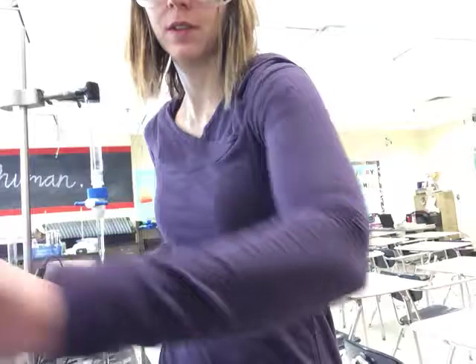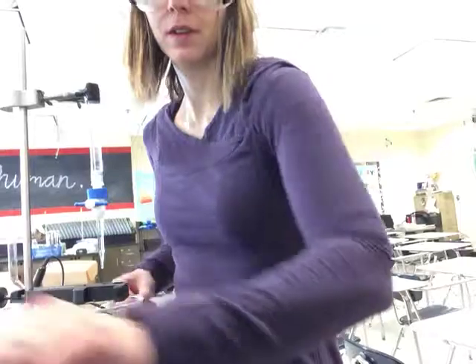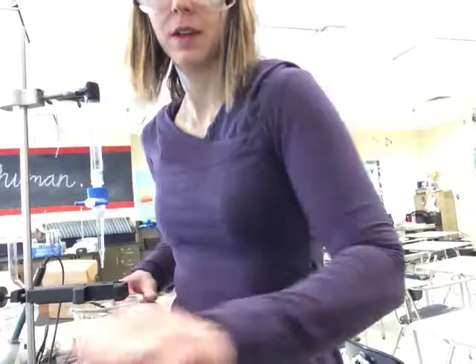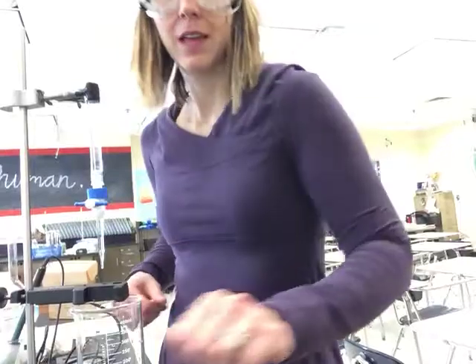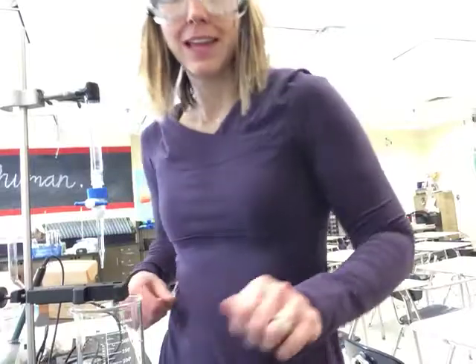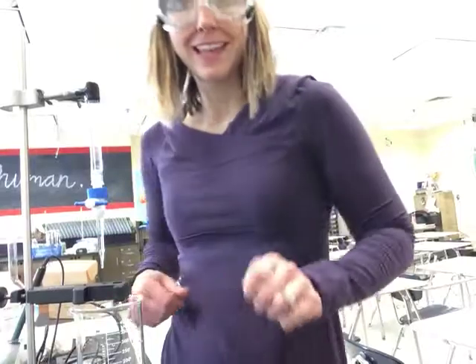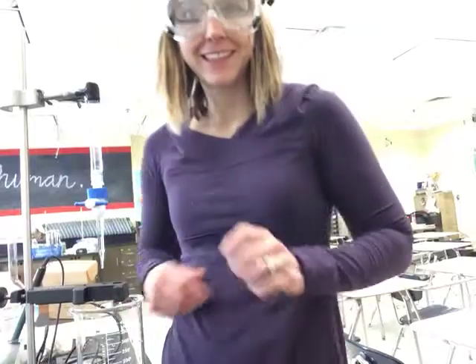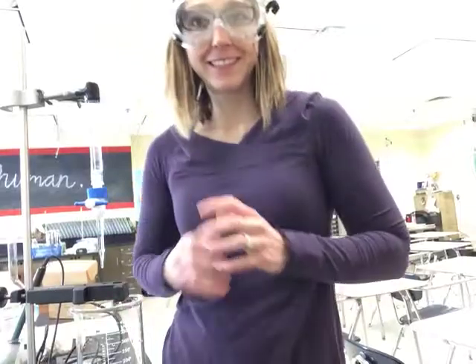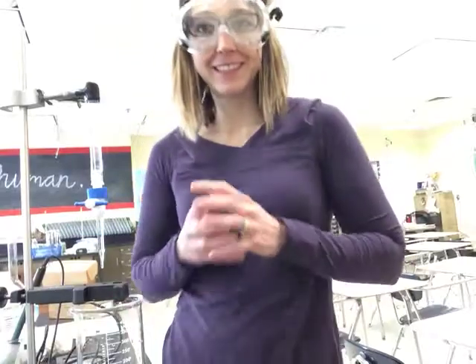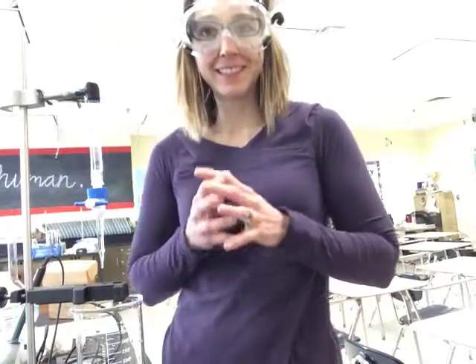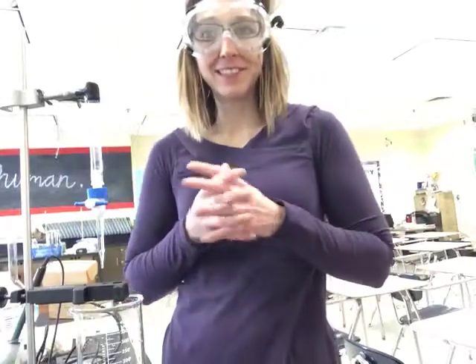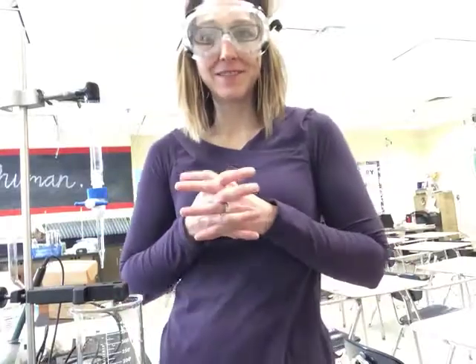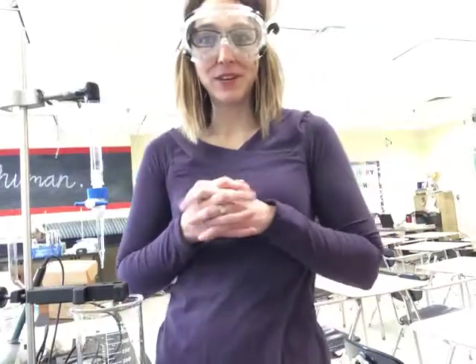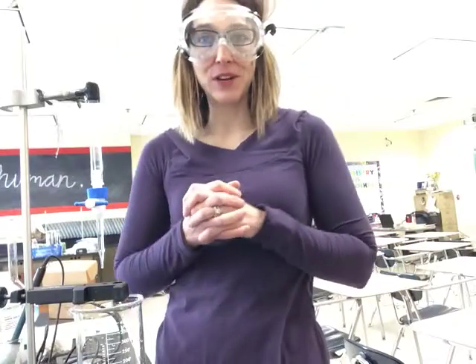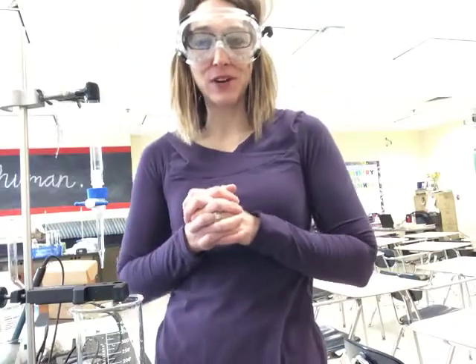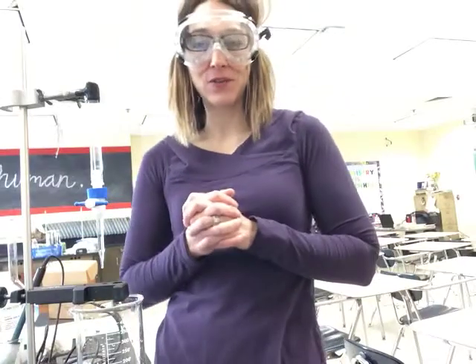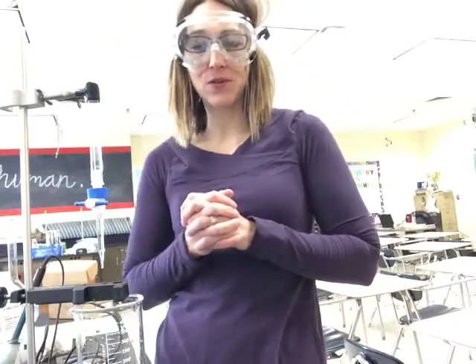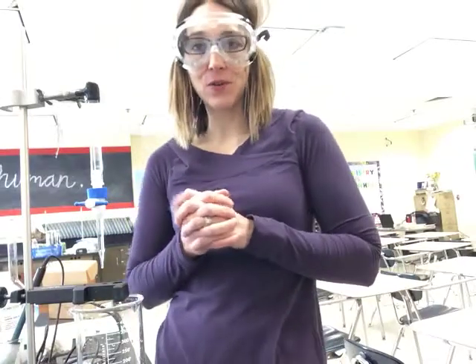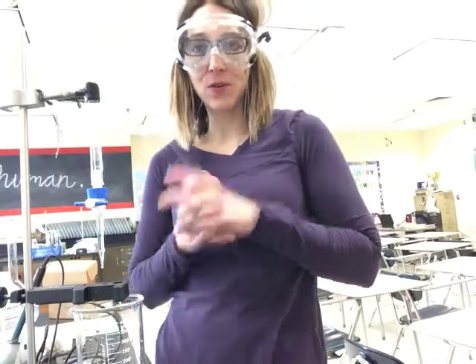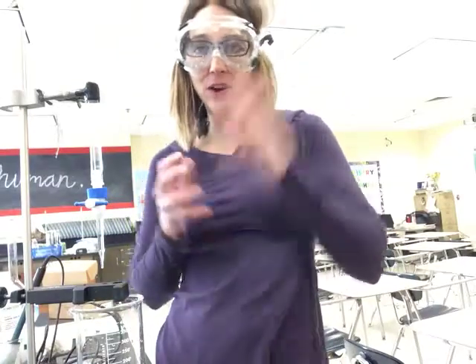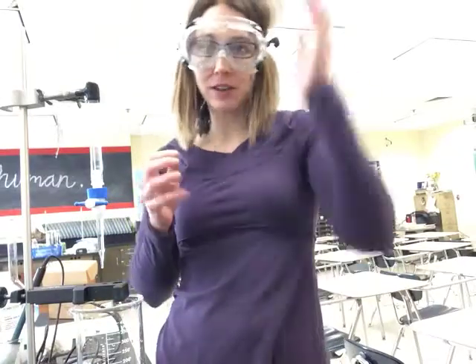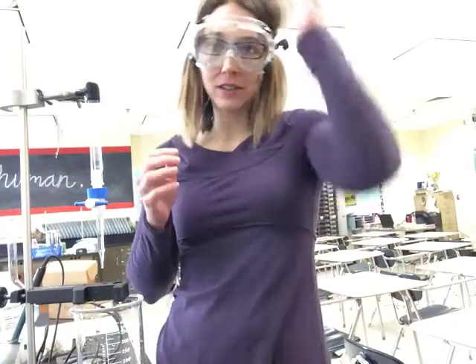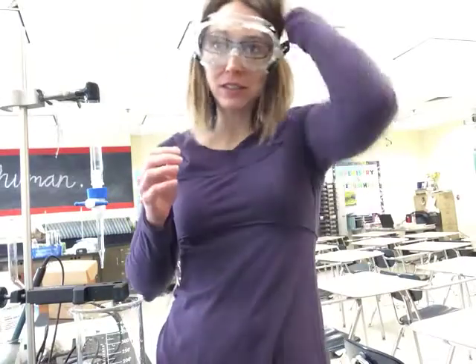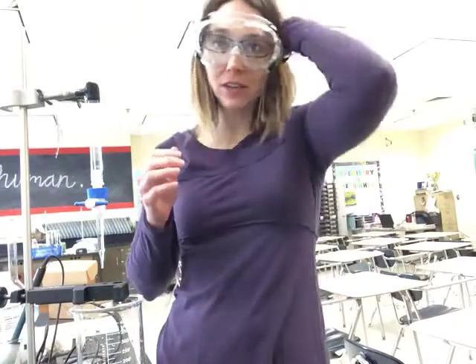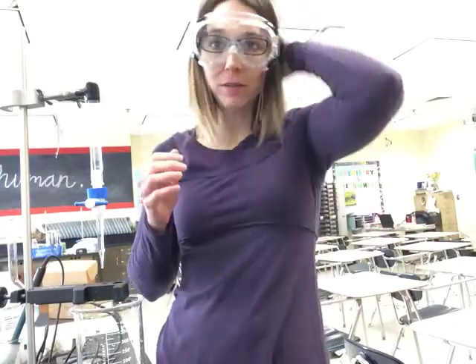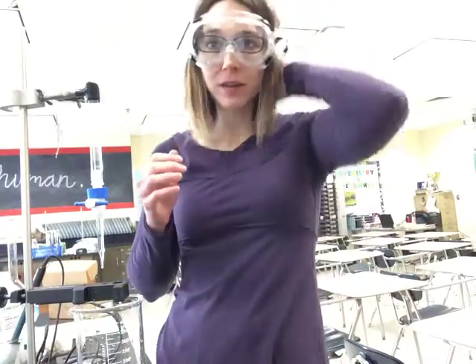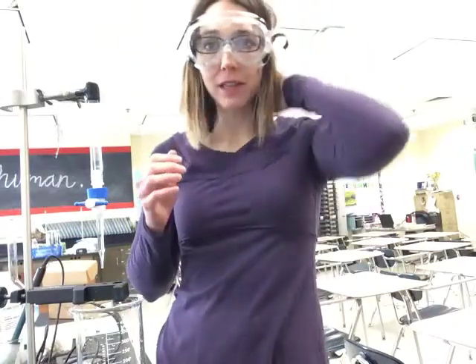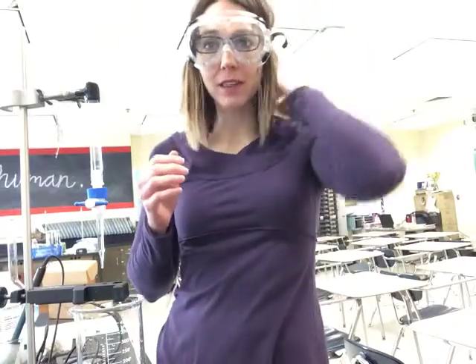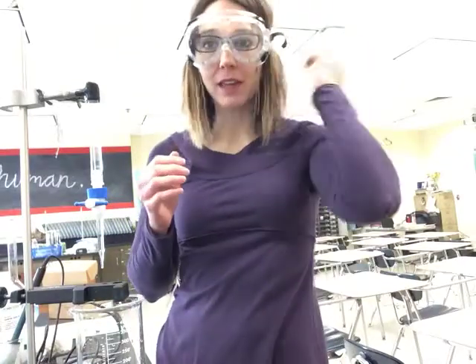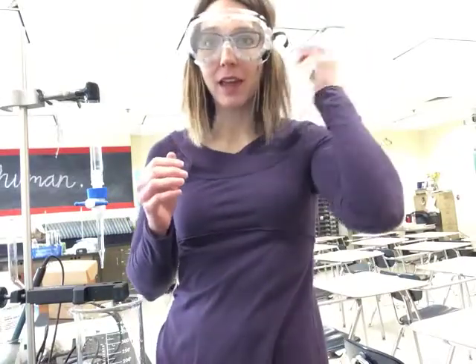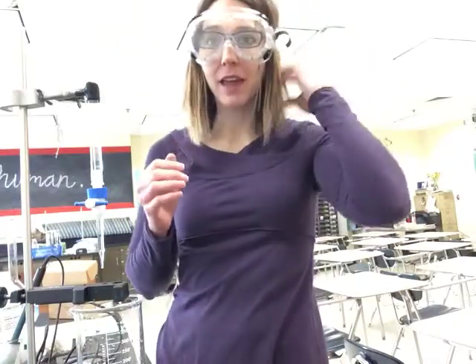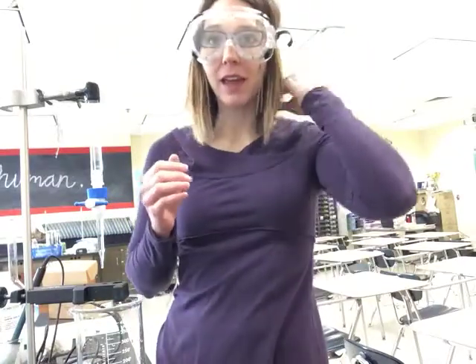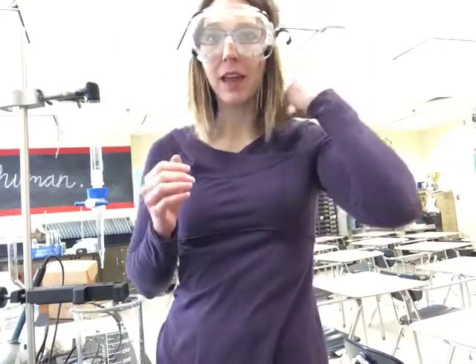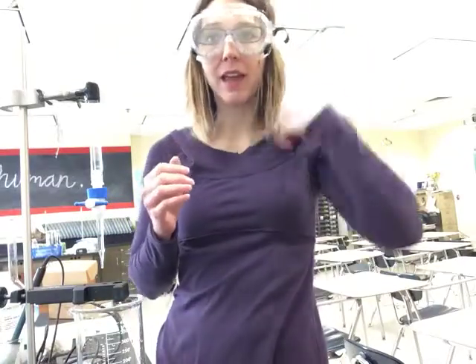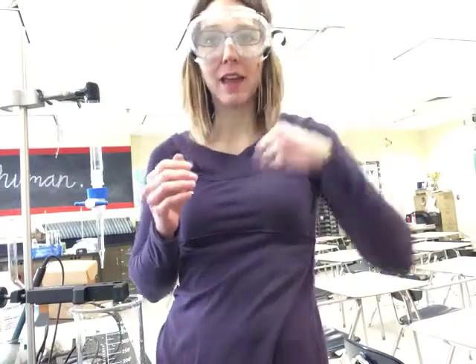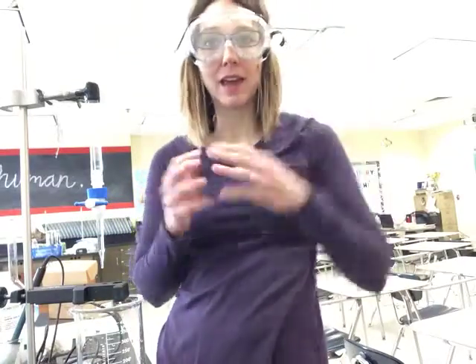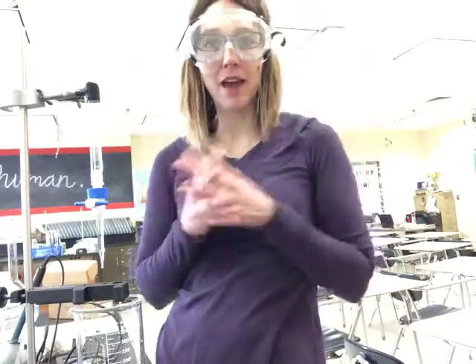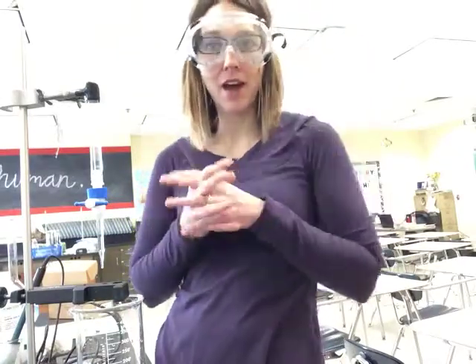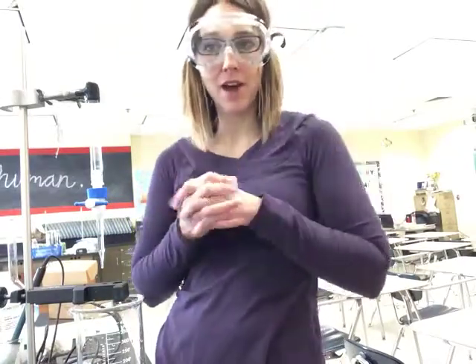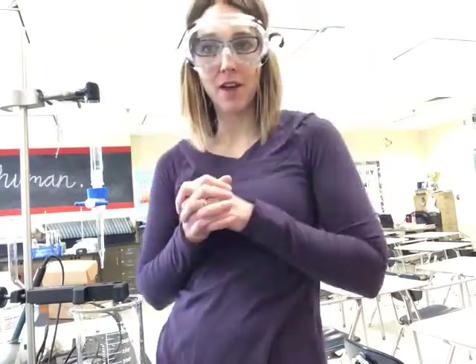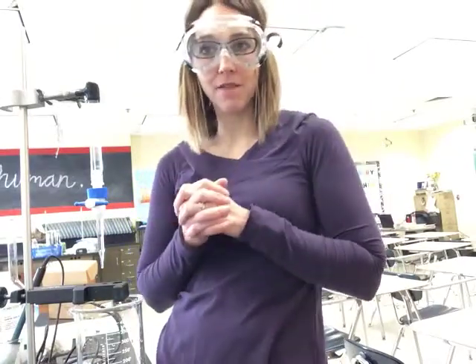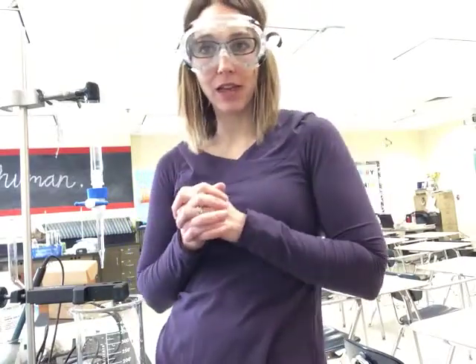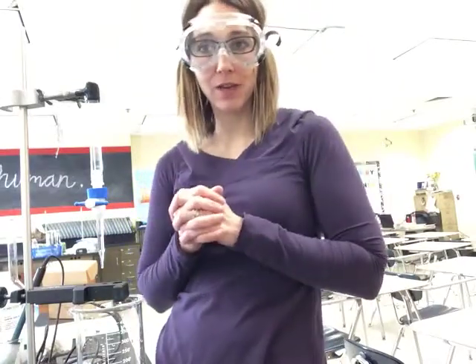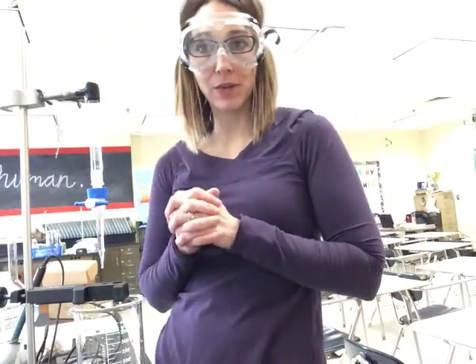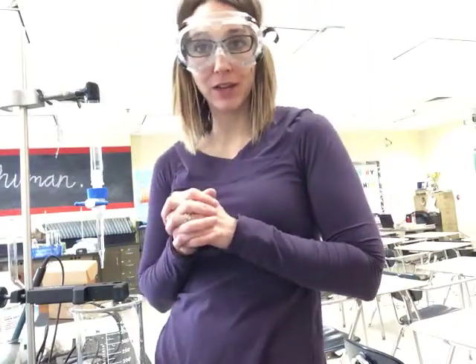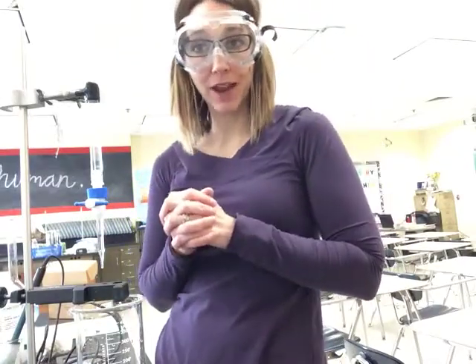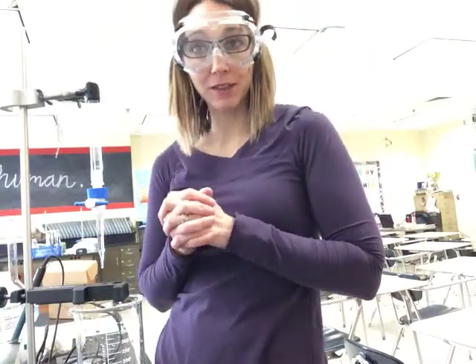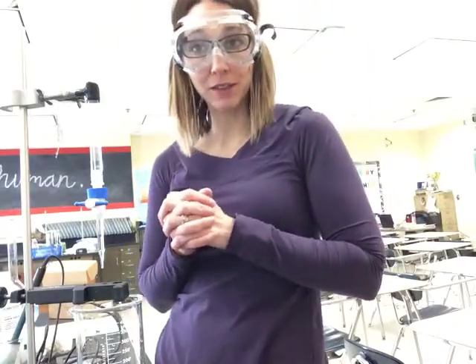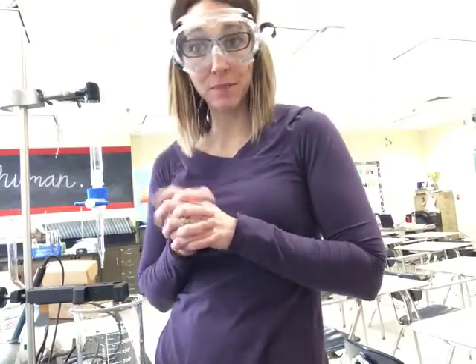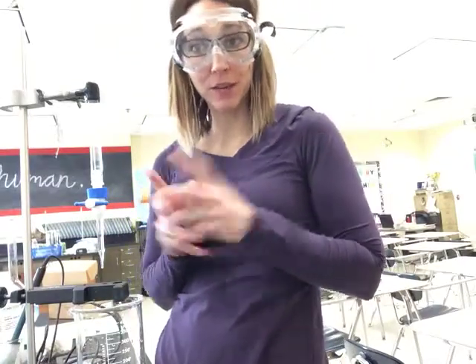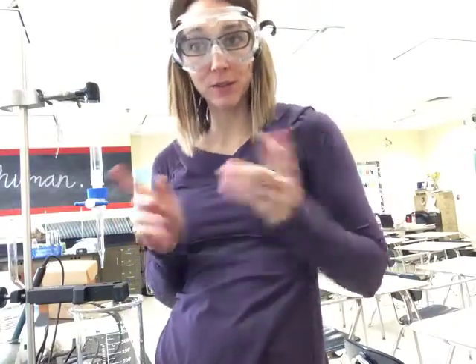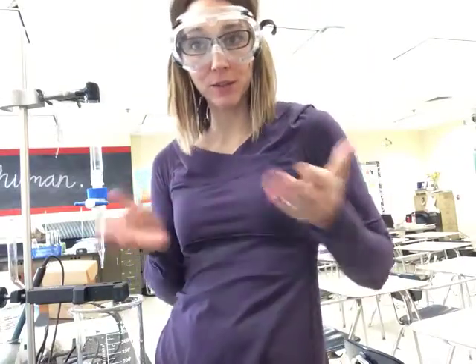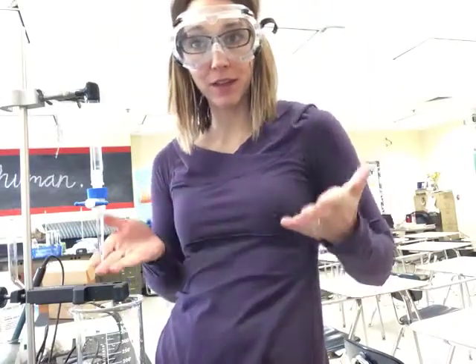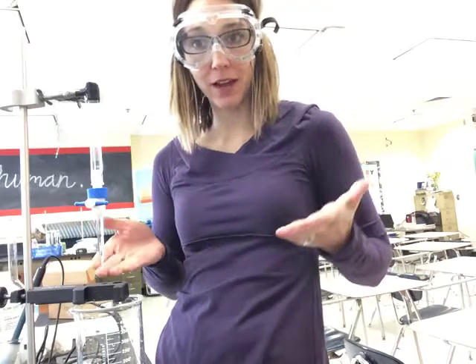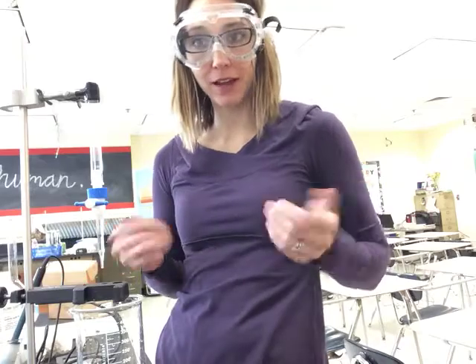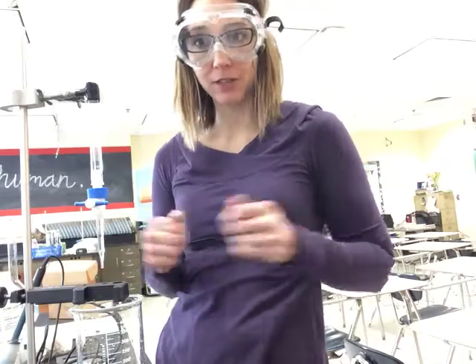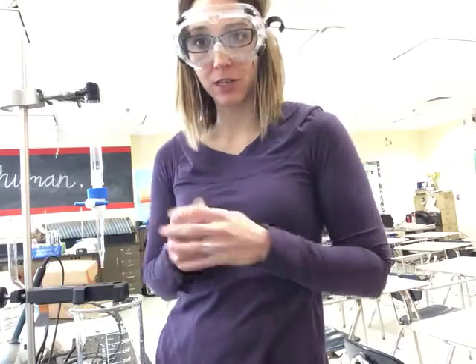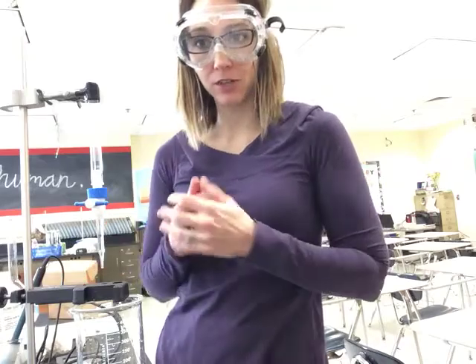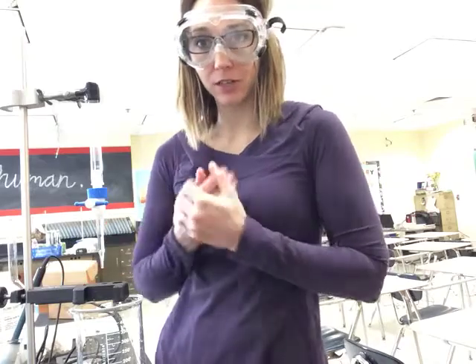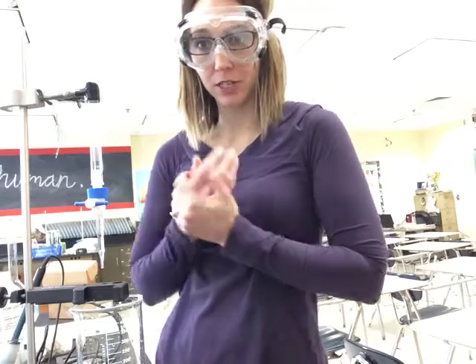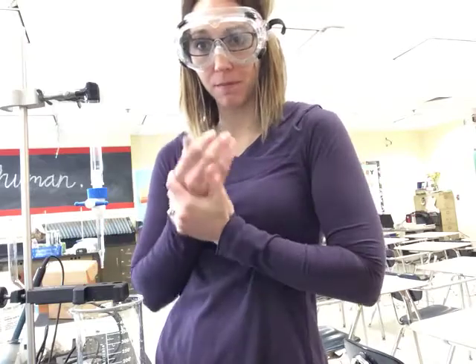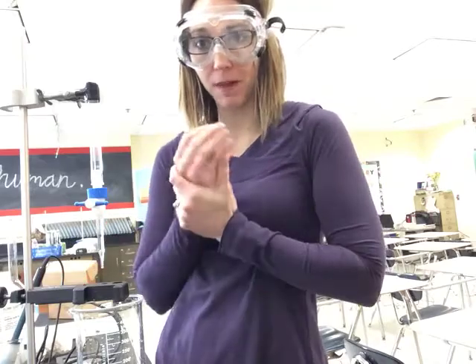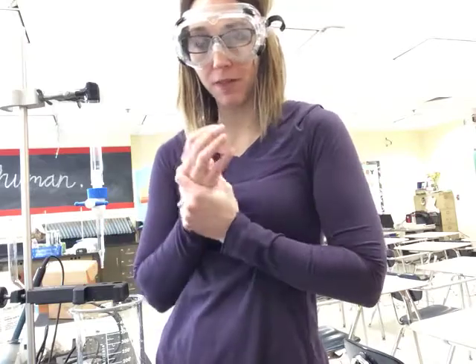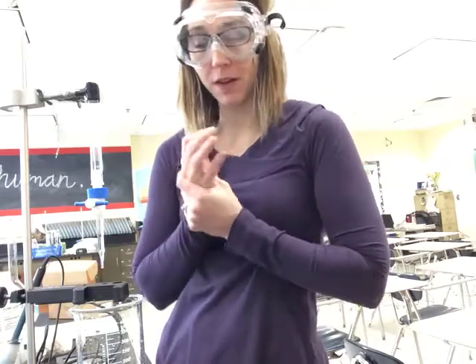This is the video for determining the Ka of a weak acid by using the half titration method.